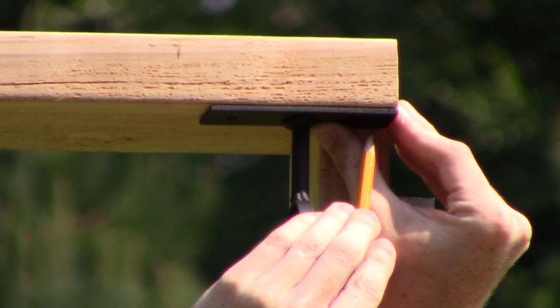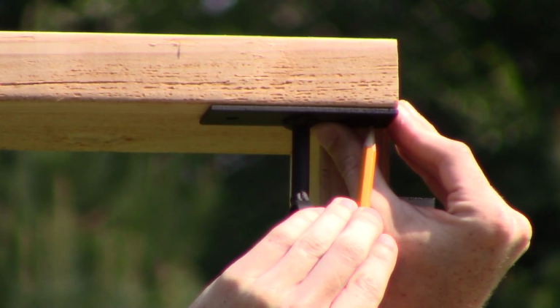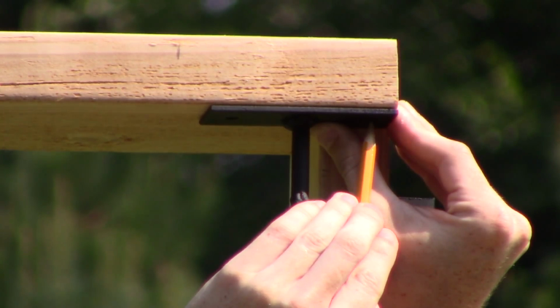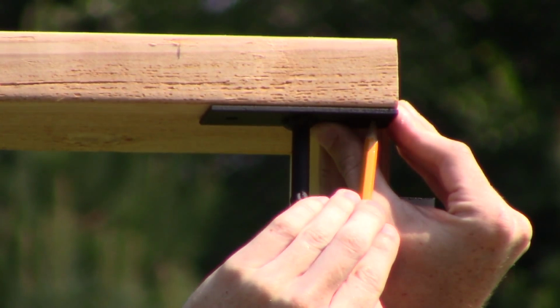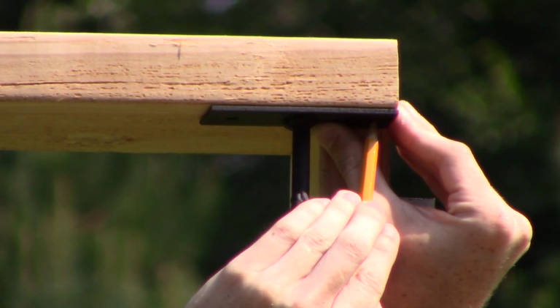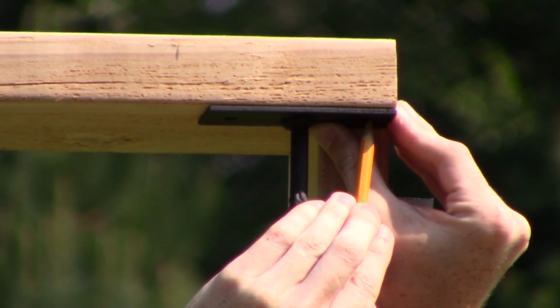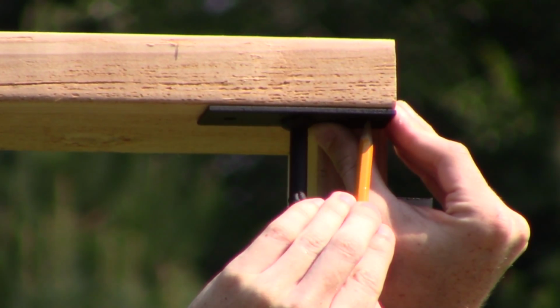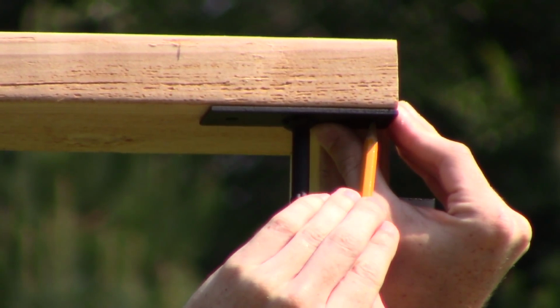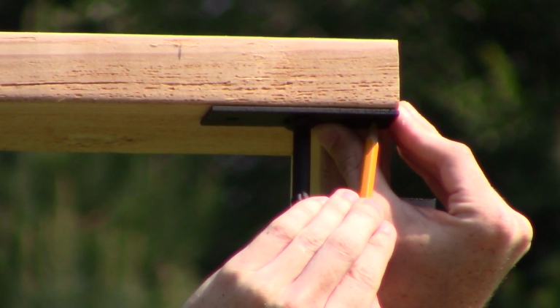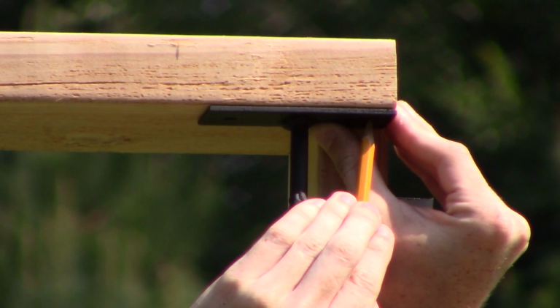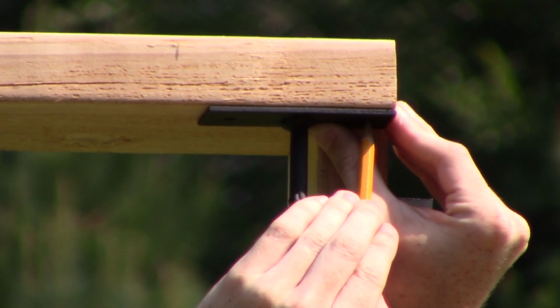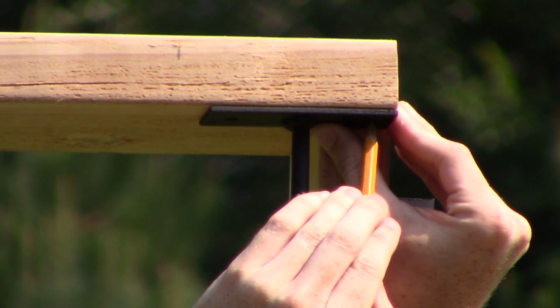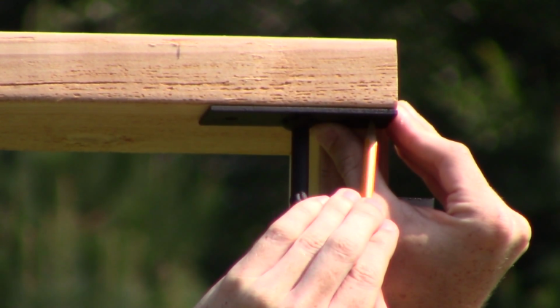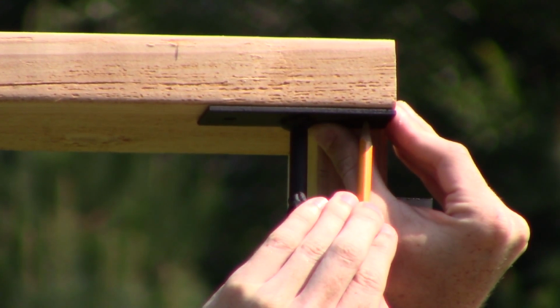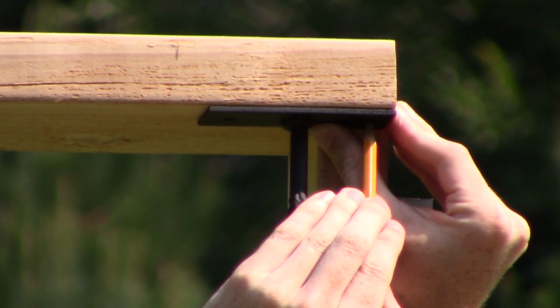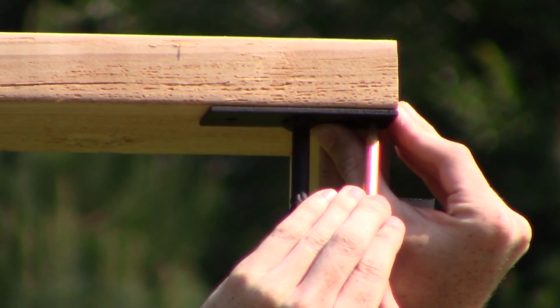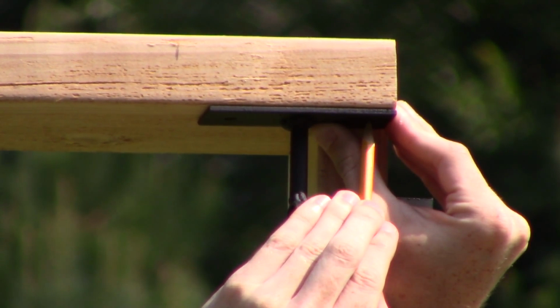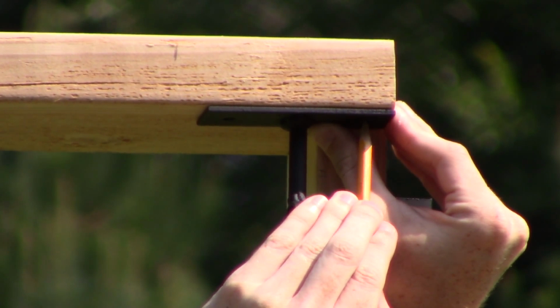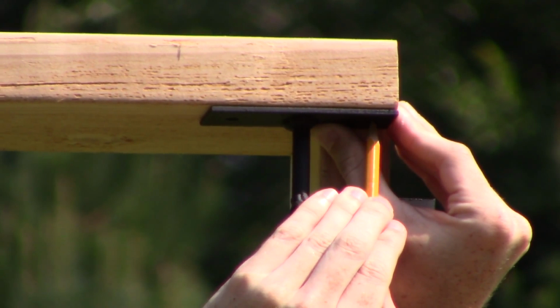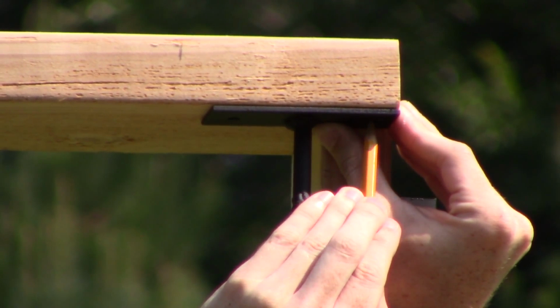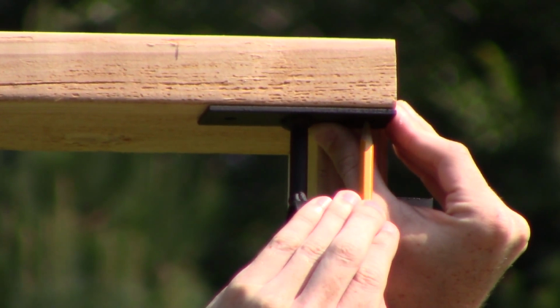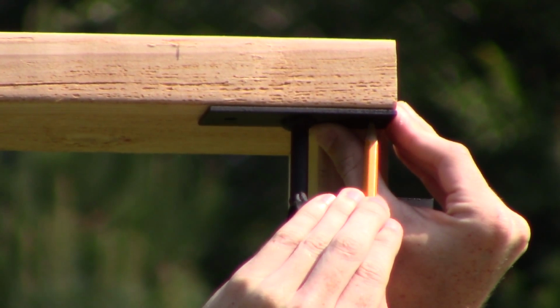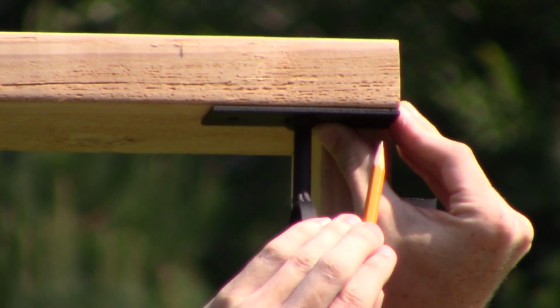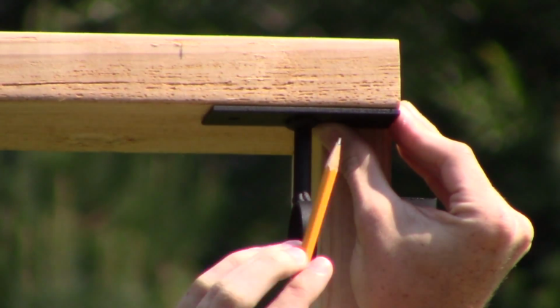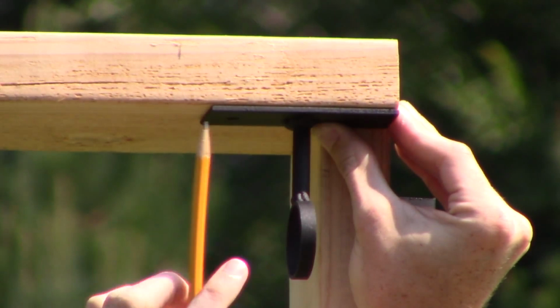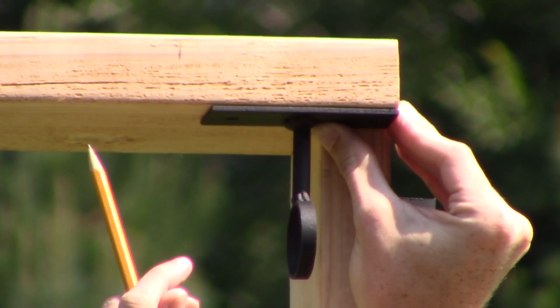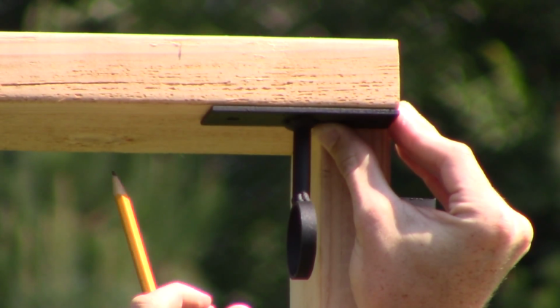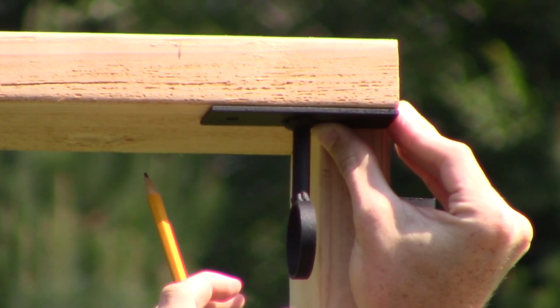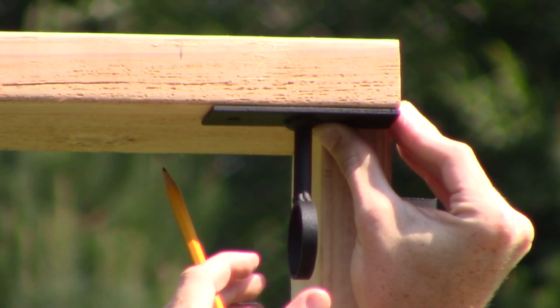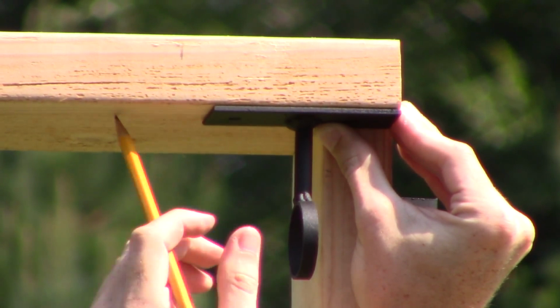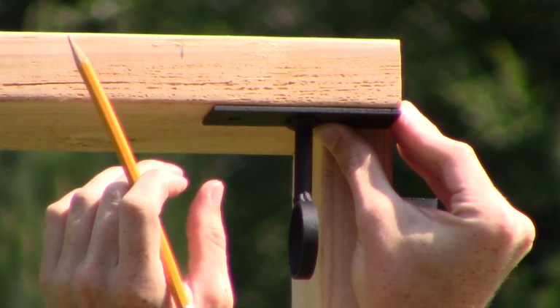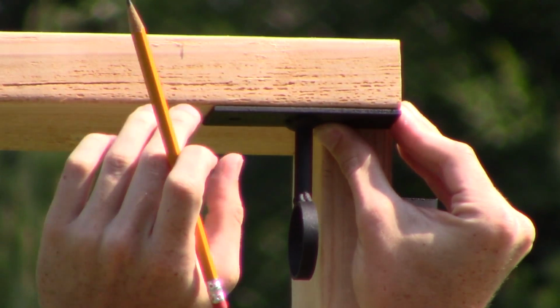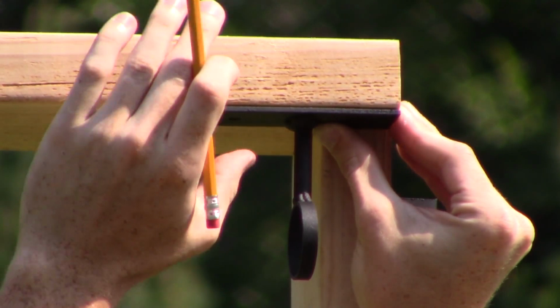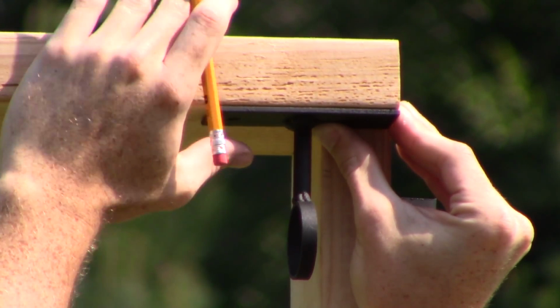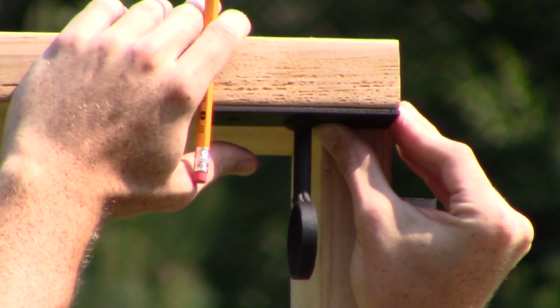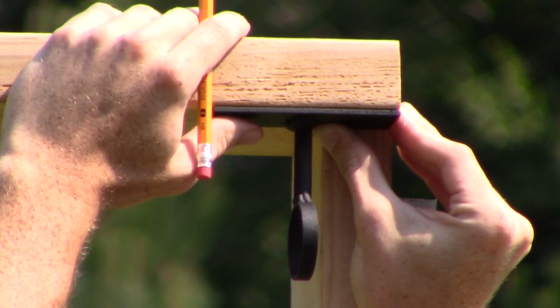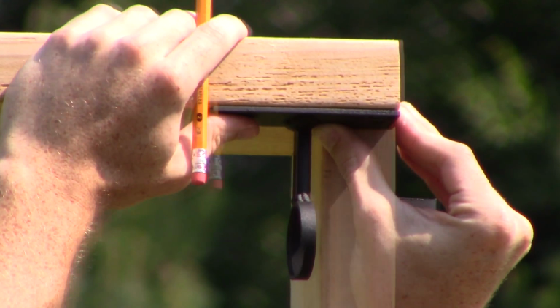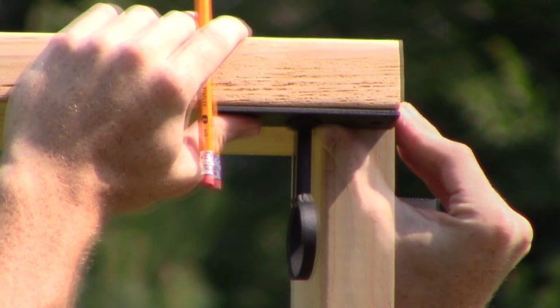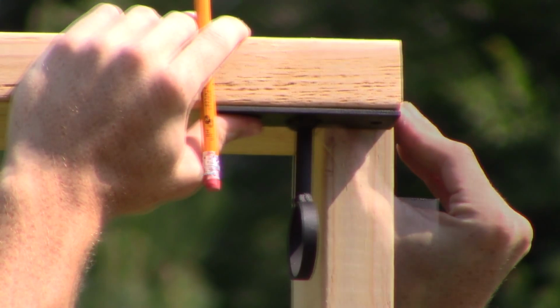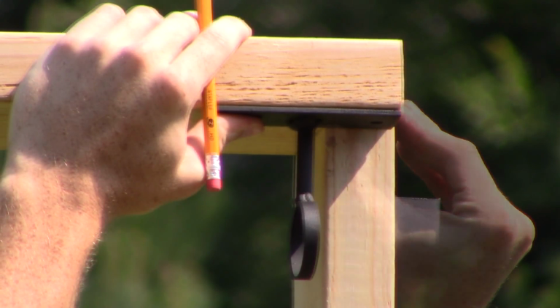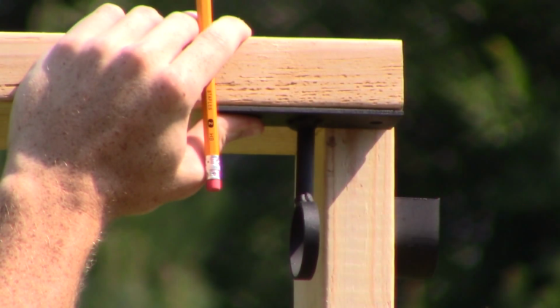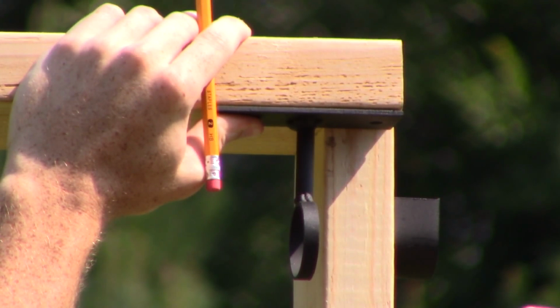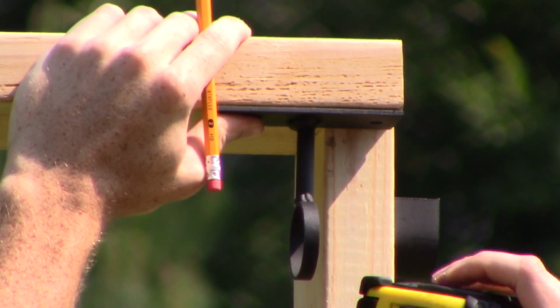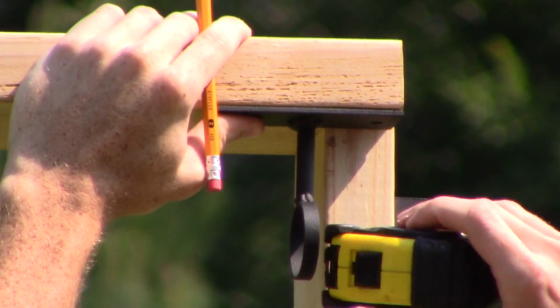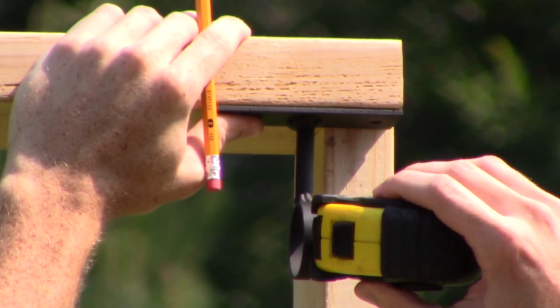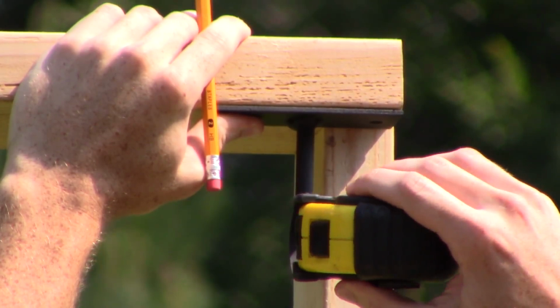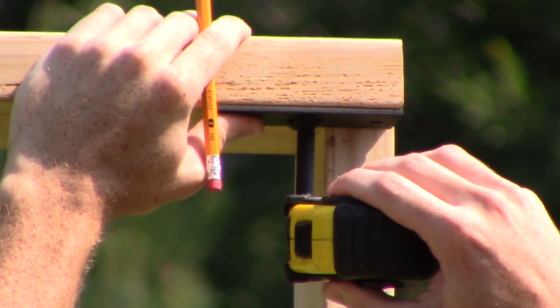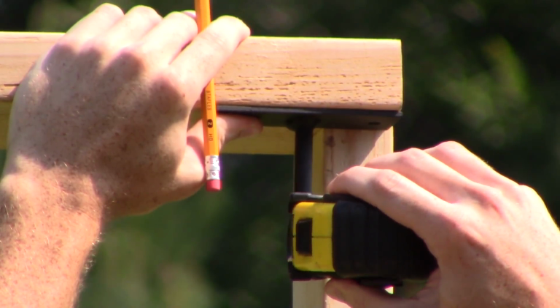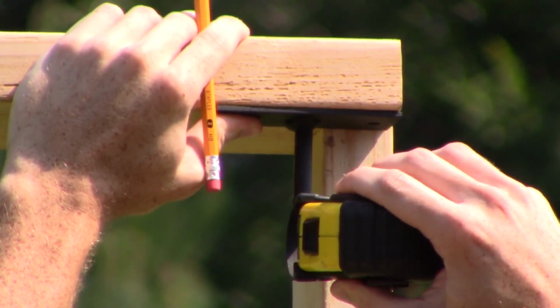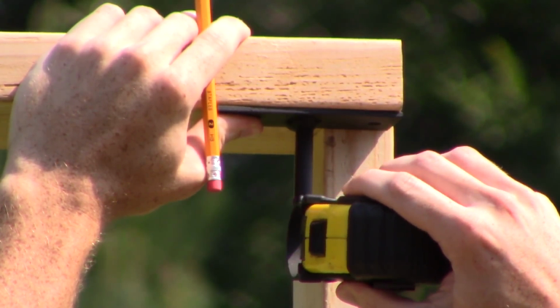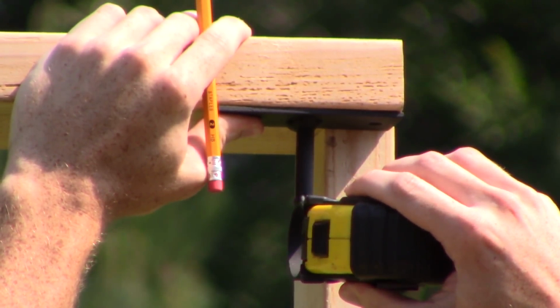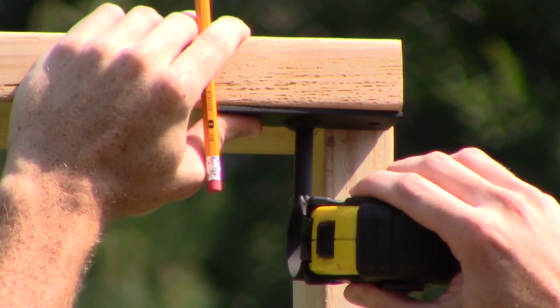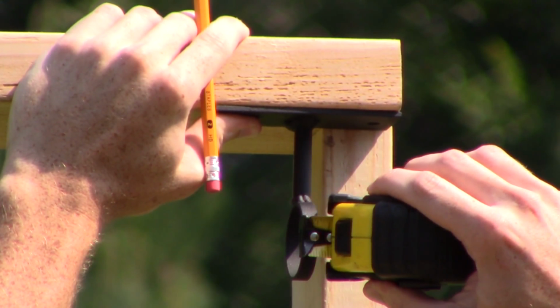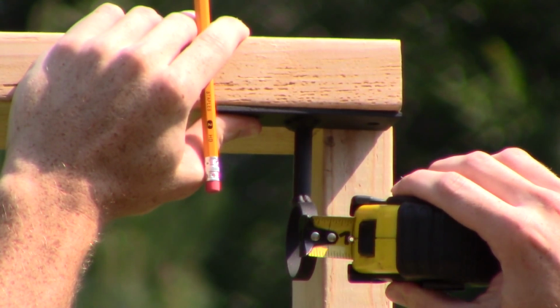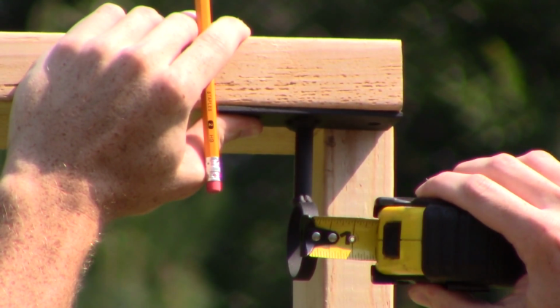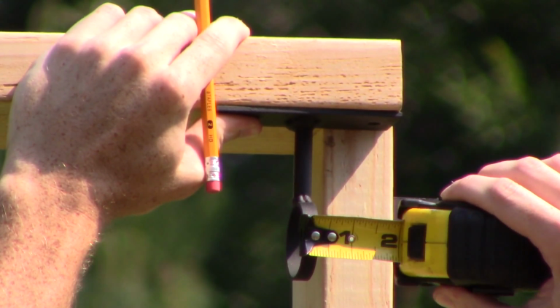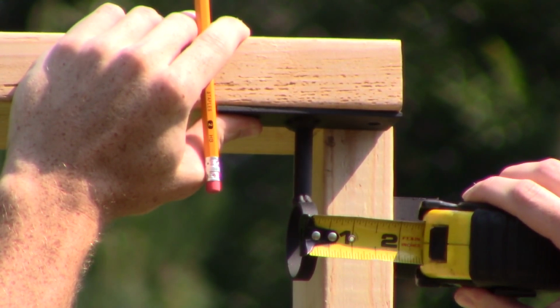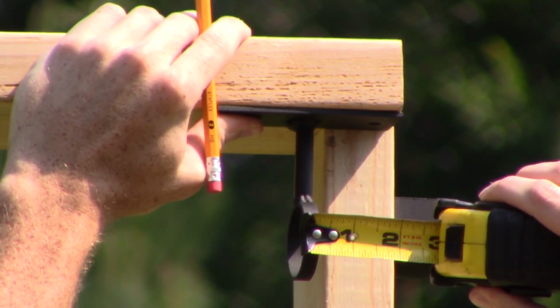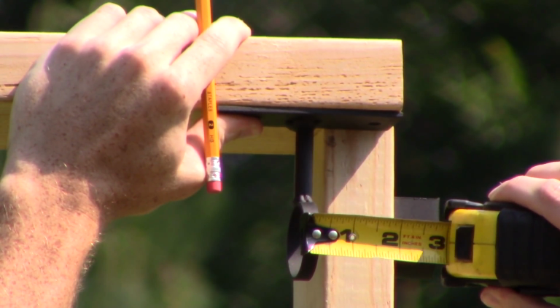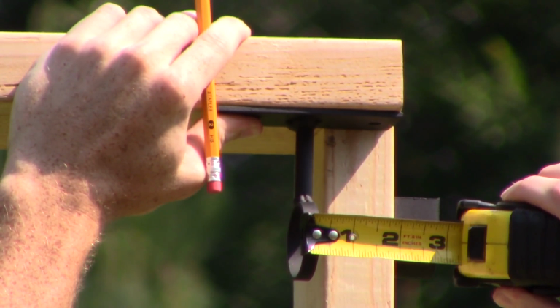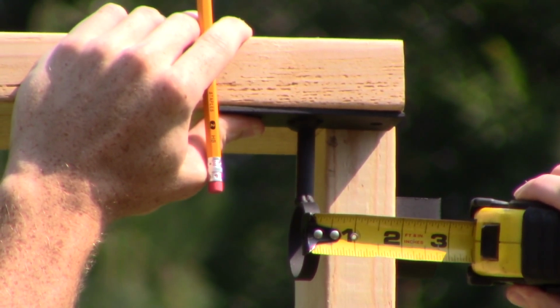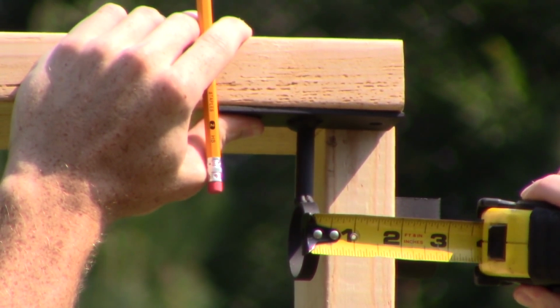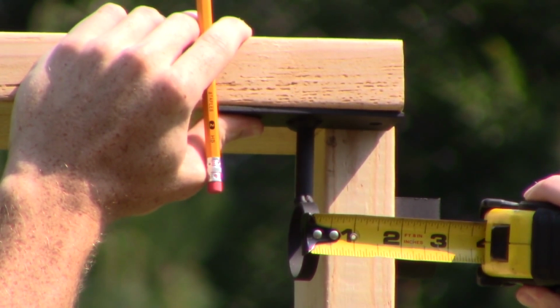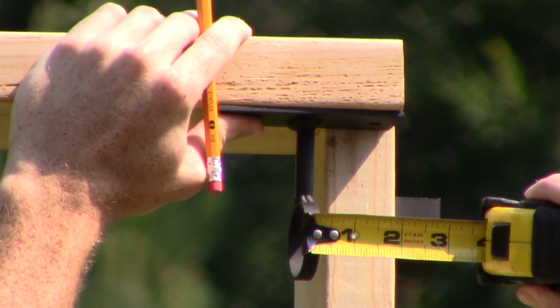Mark your mount placement with a pencil and ensure your curtain pole can extend 2 to 3 inches beyond either ceiling mount.